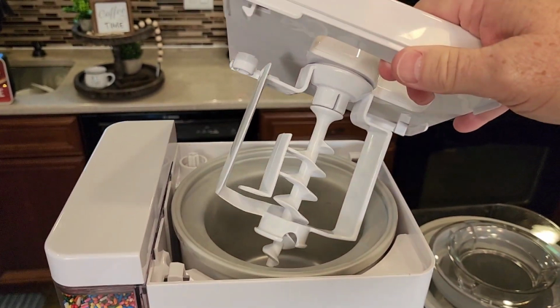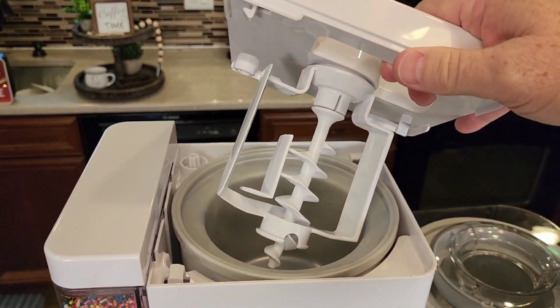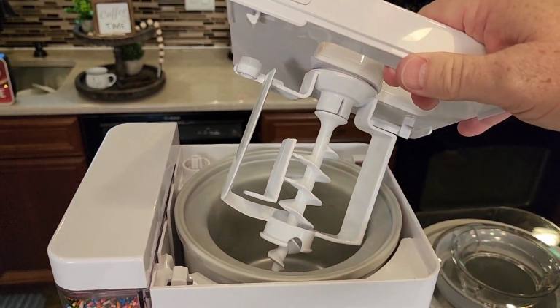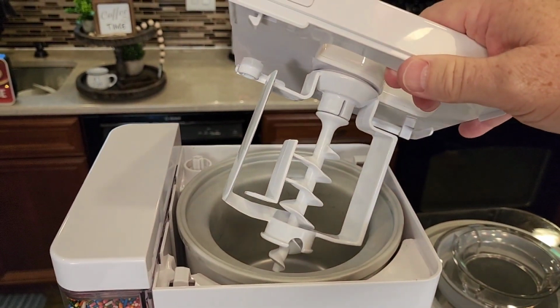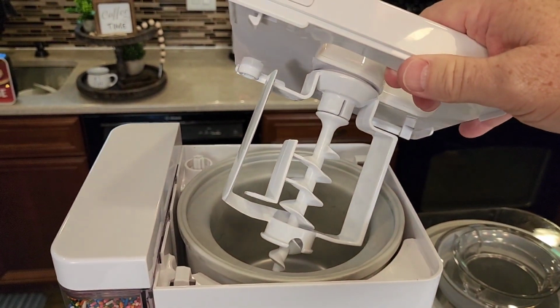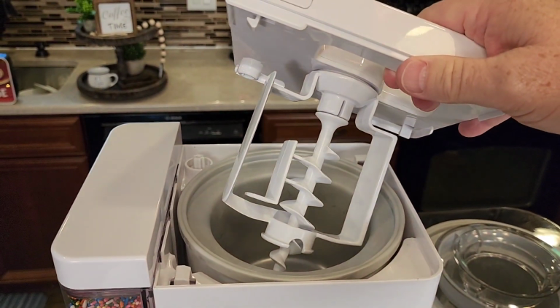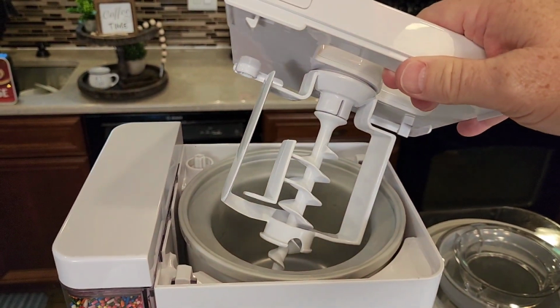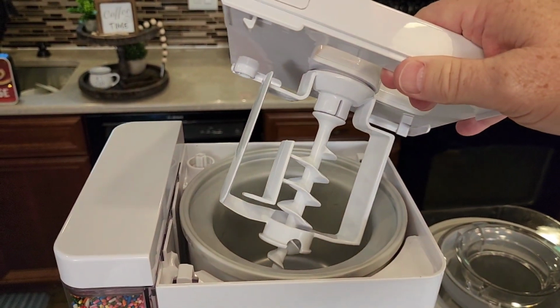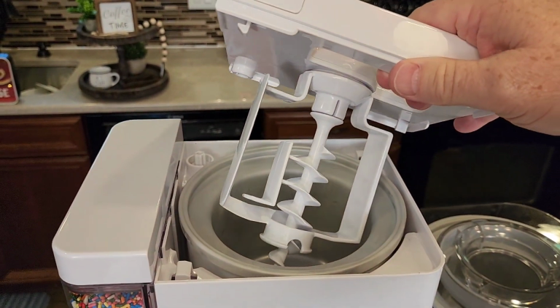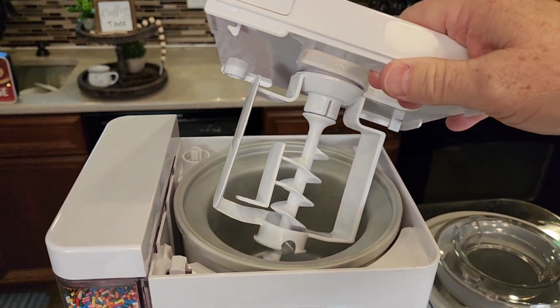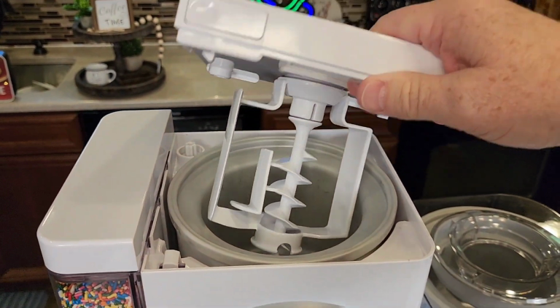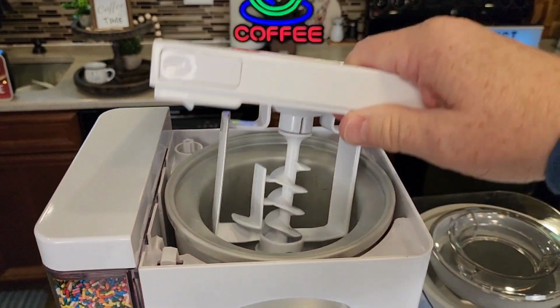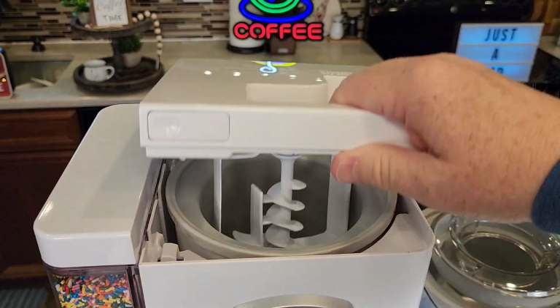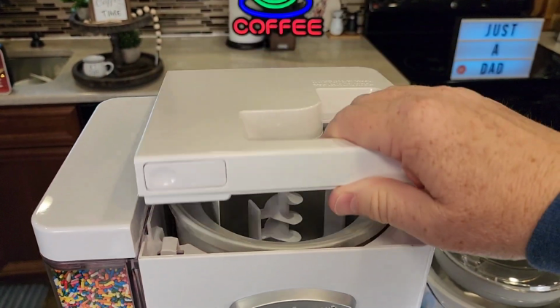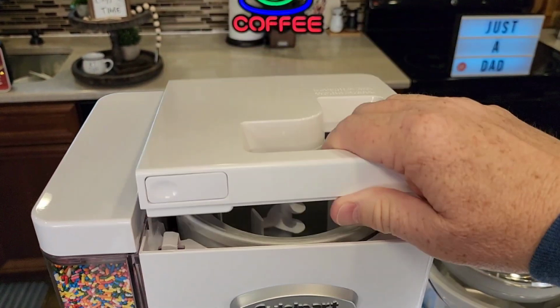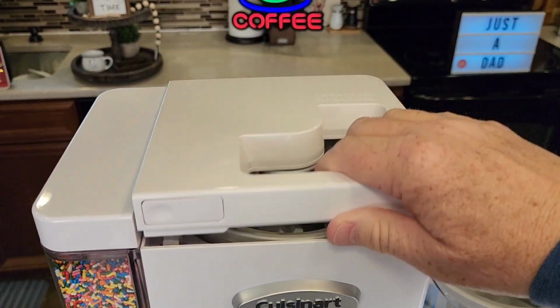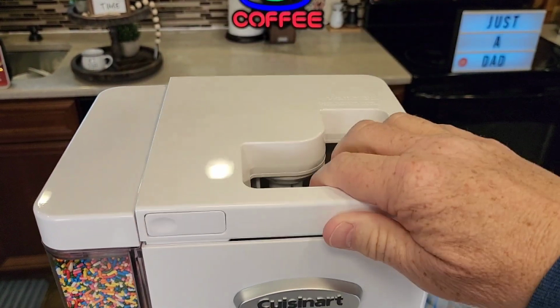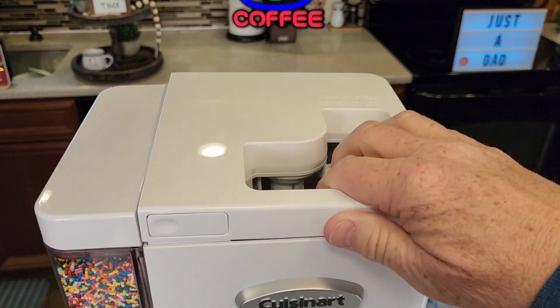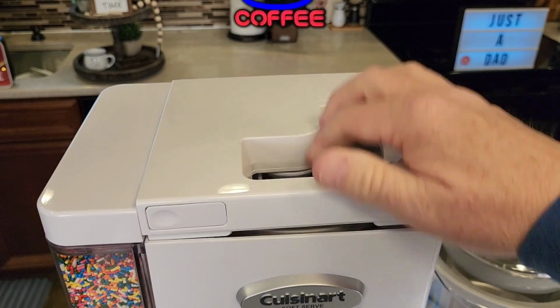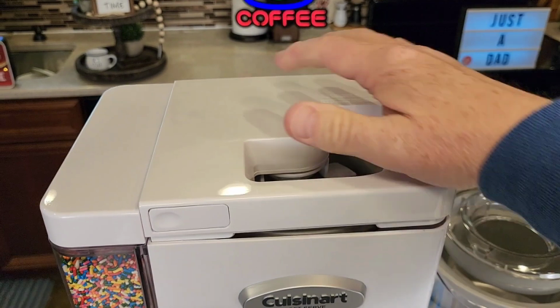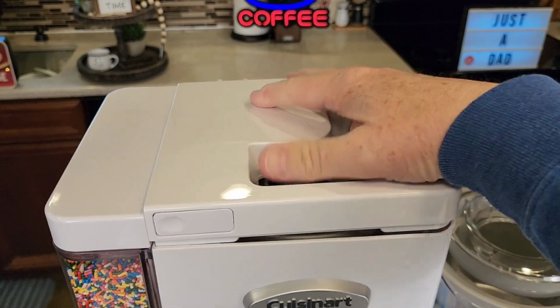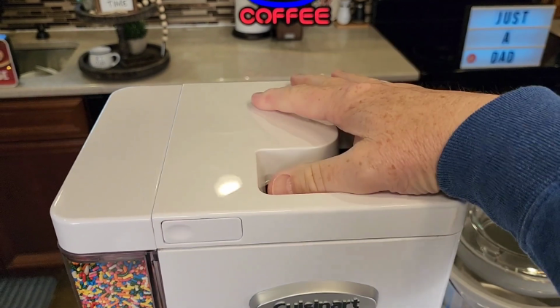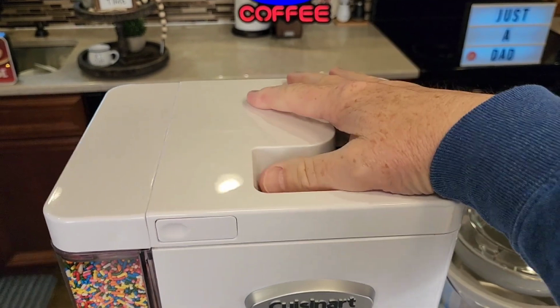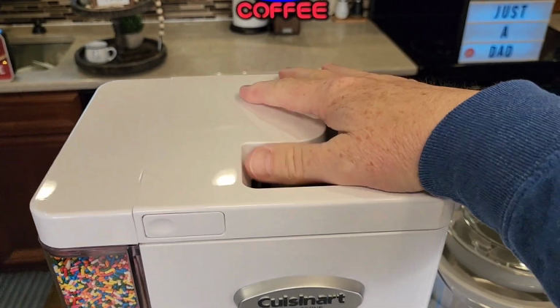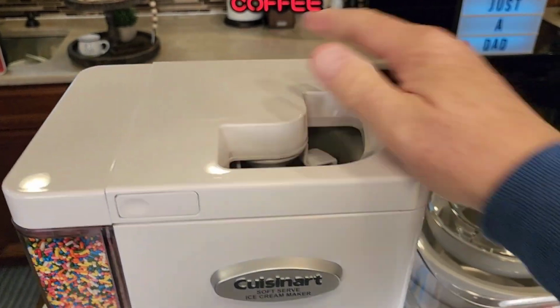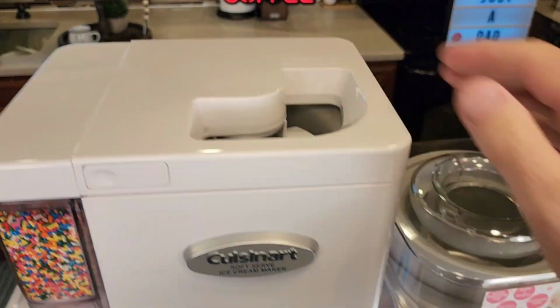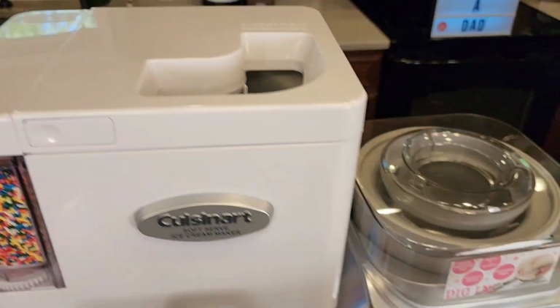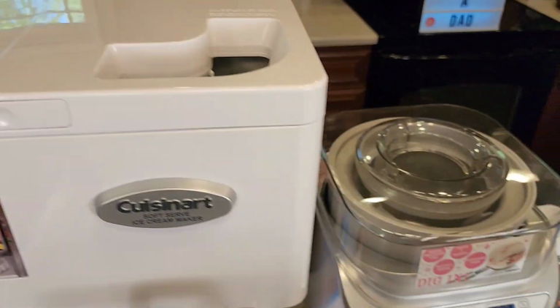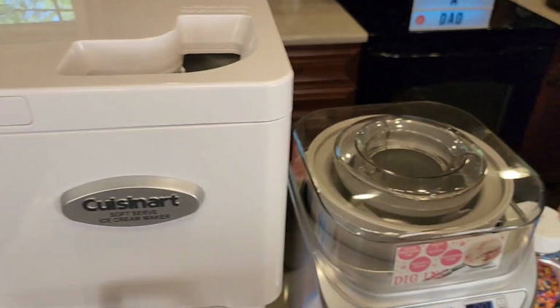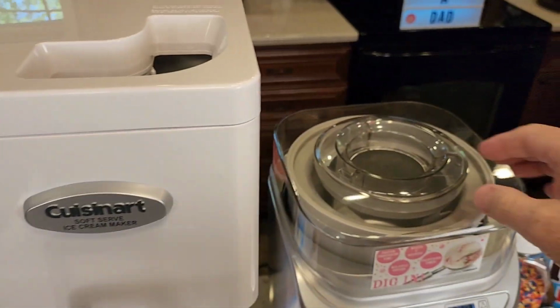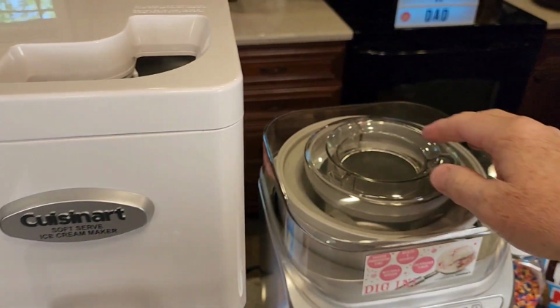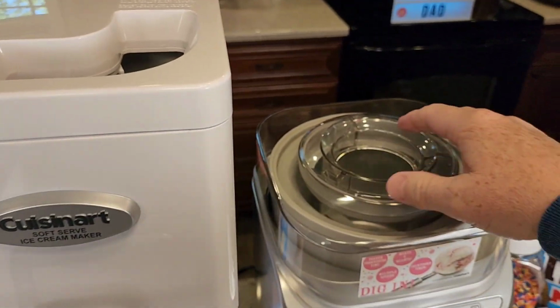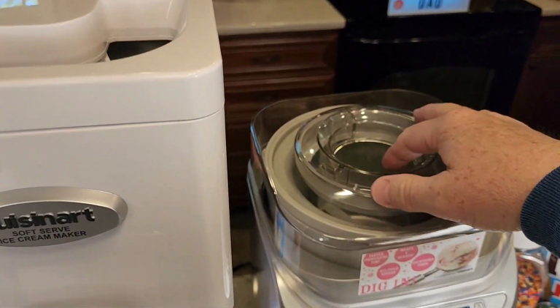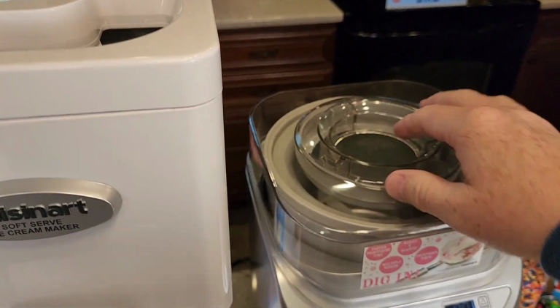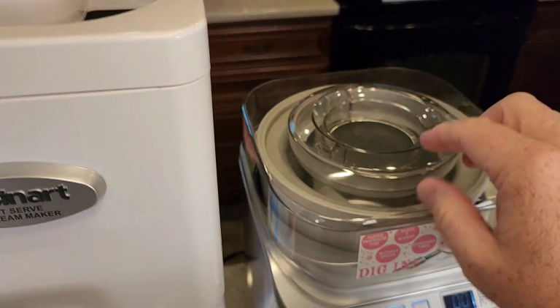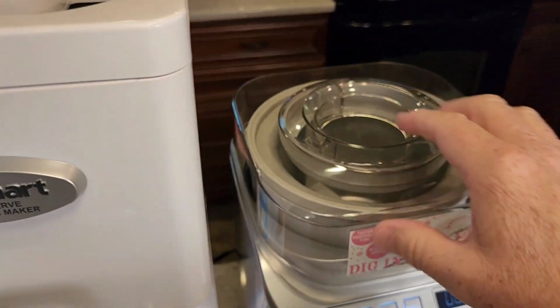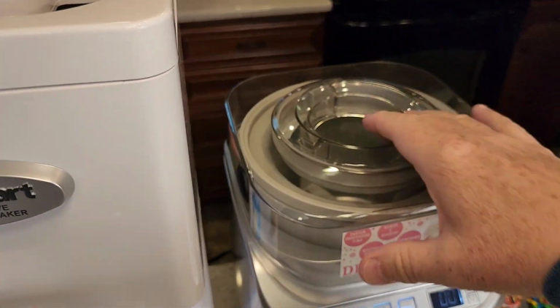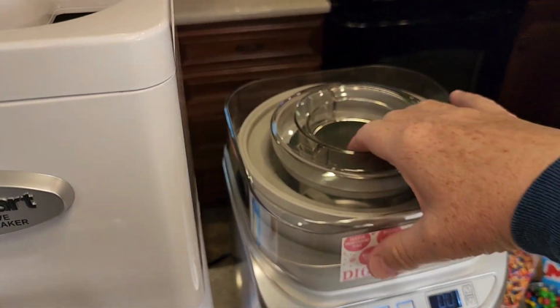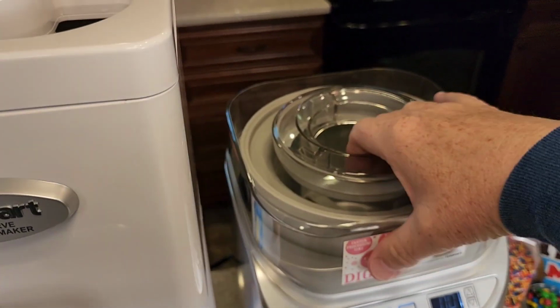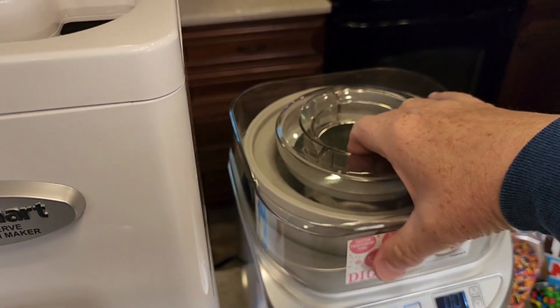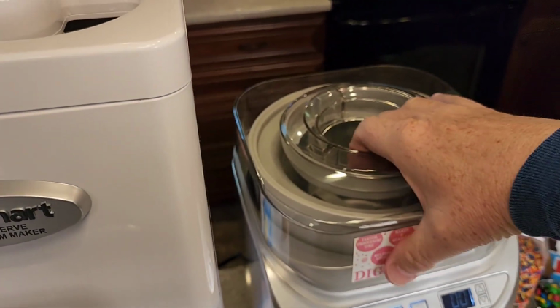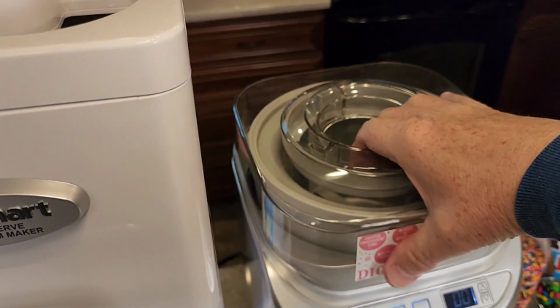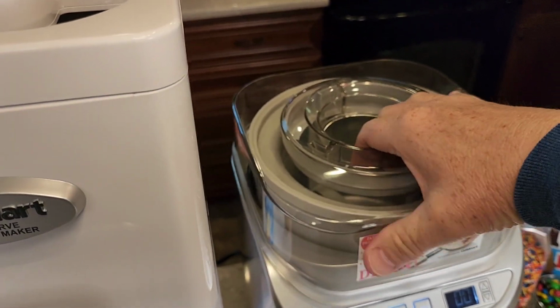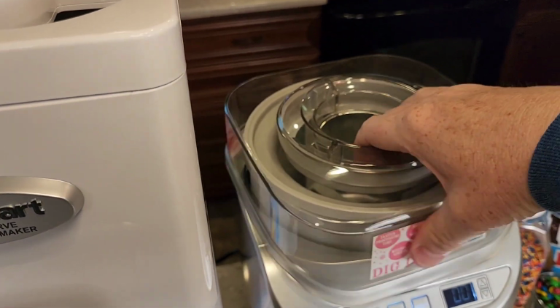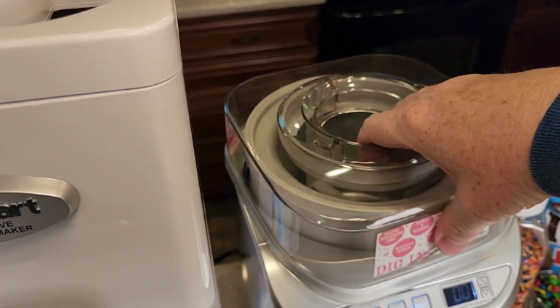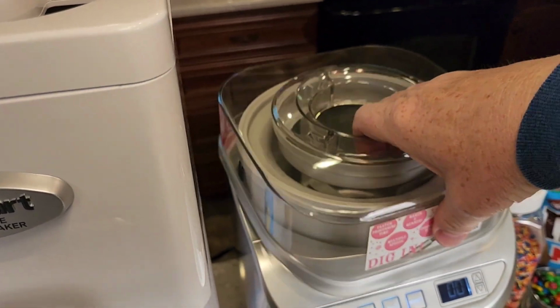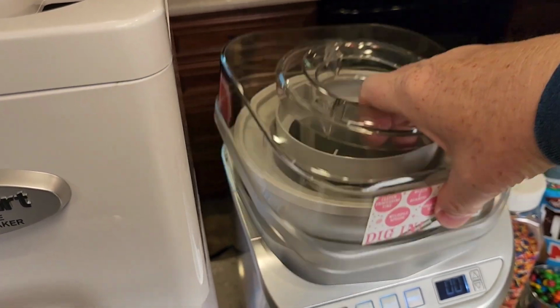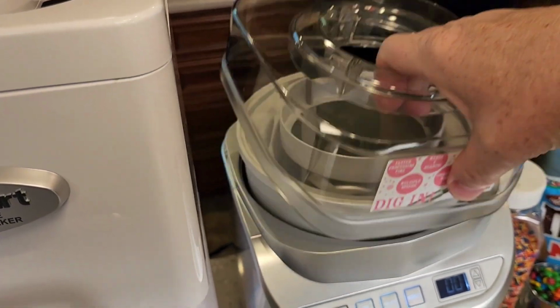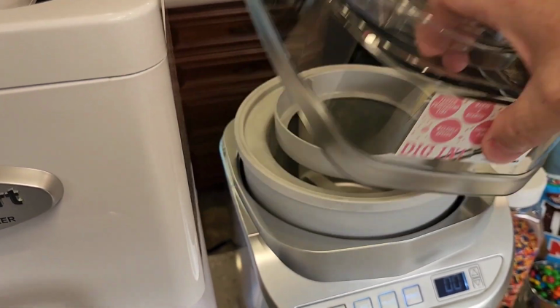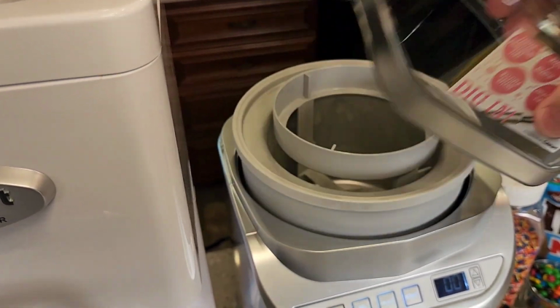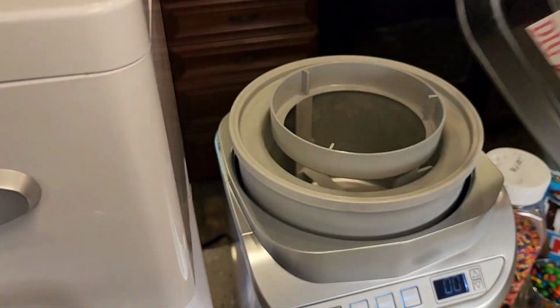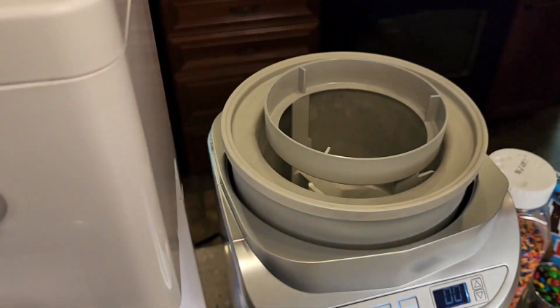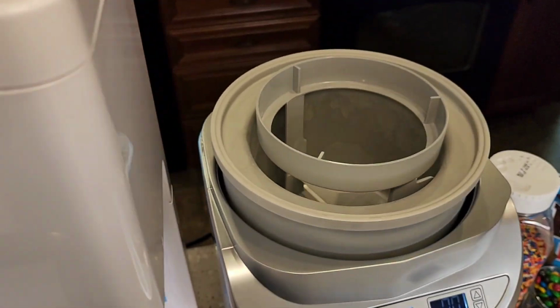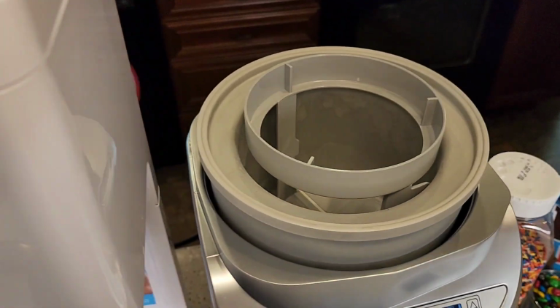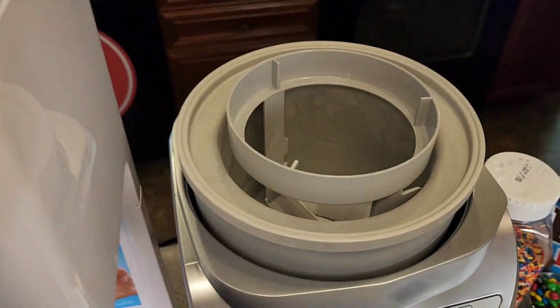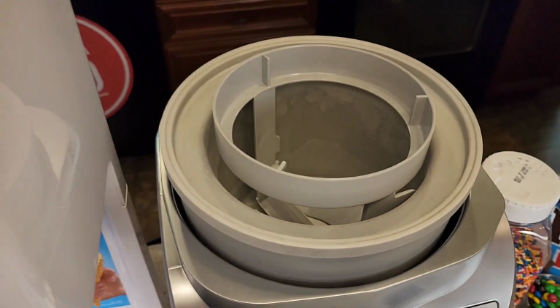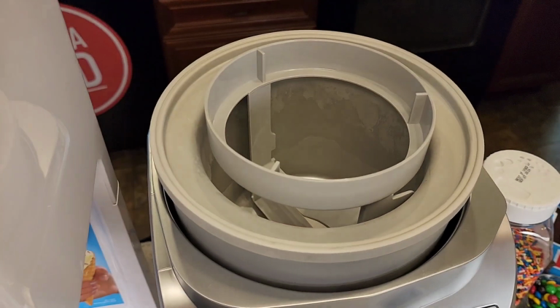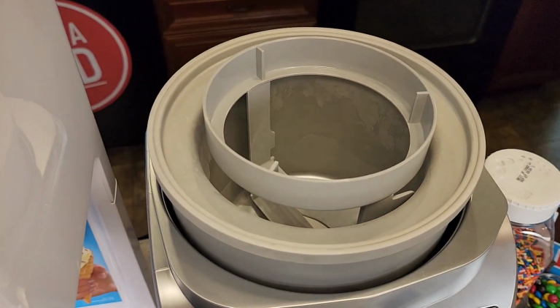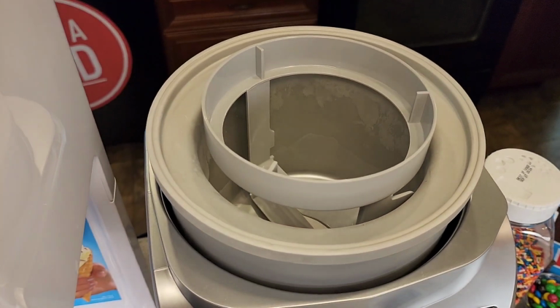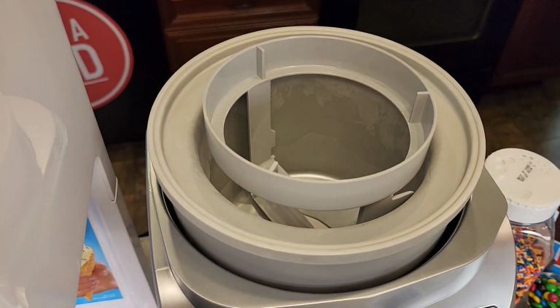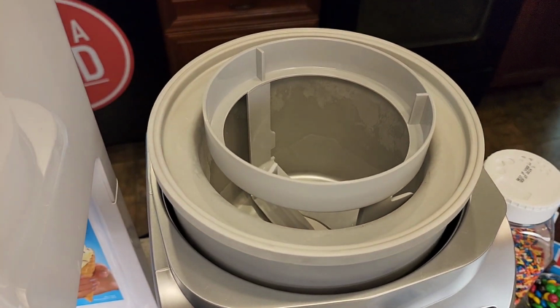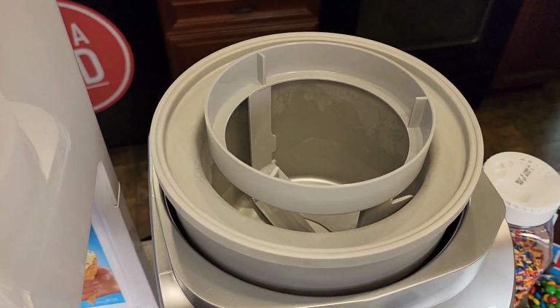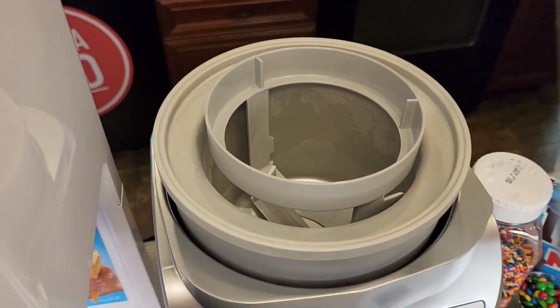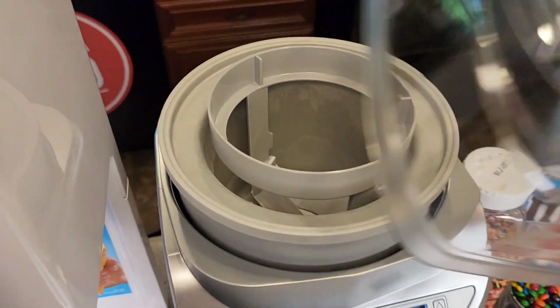This is what's going to do all the mixing on the silver model. You're going to put the lid on over here, with the mixer in there like that — that's what's going to do the mixing.